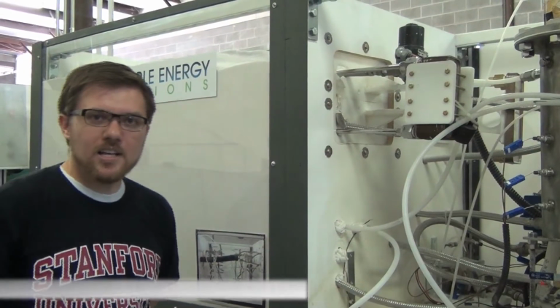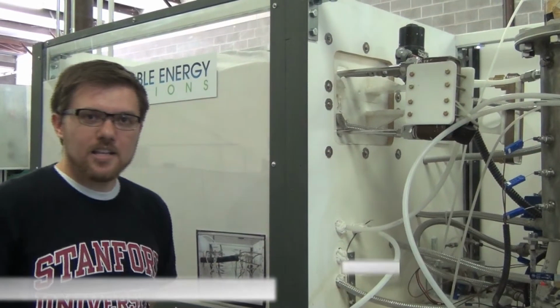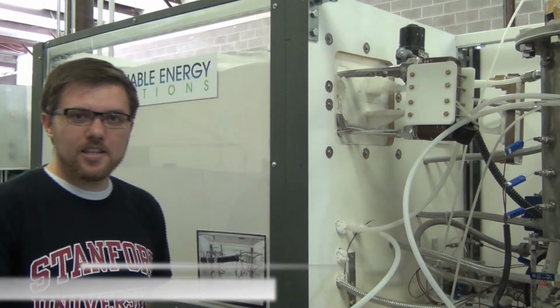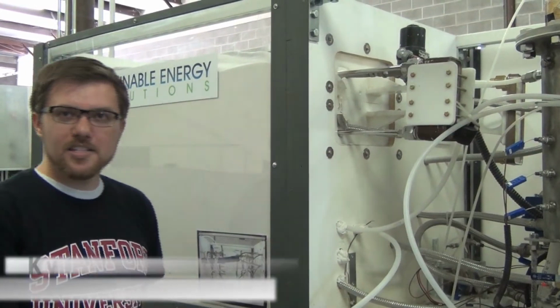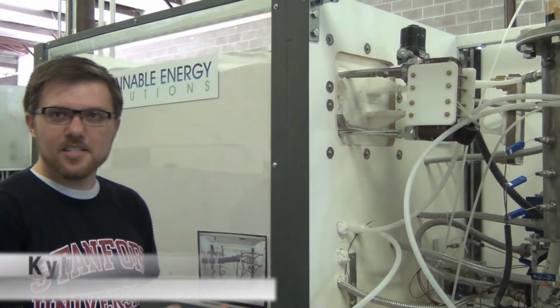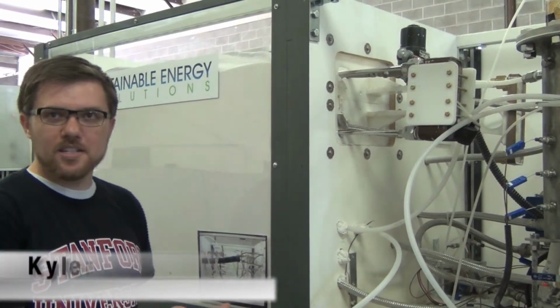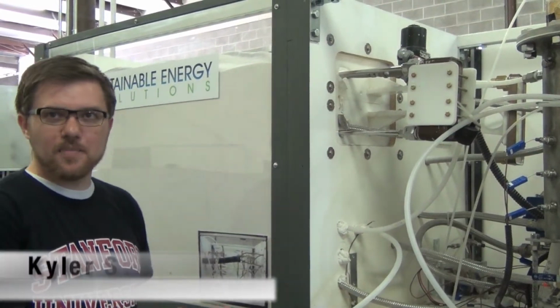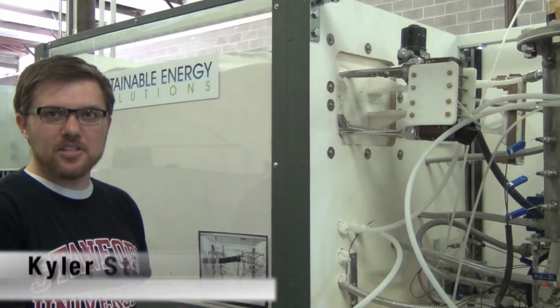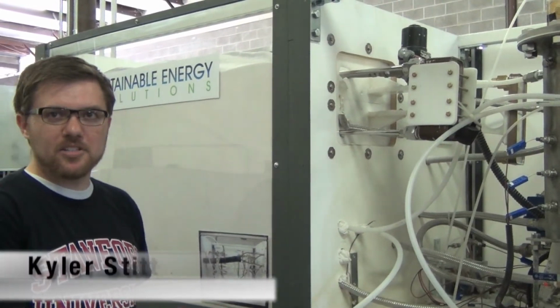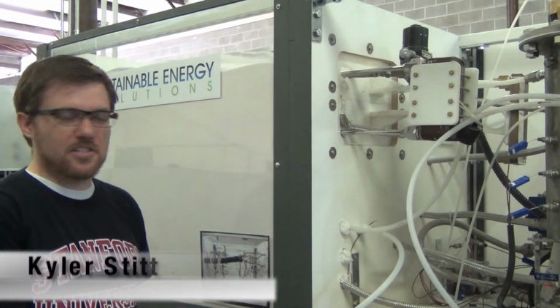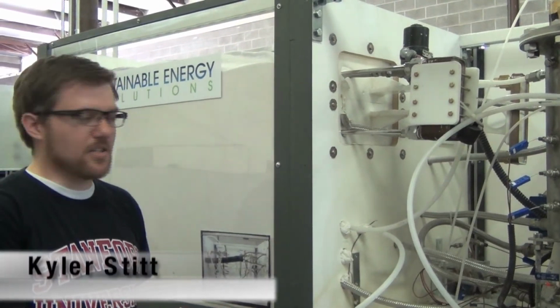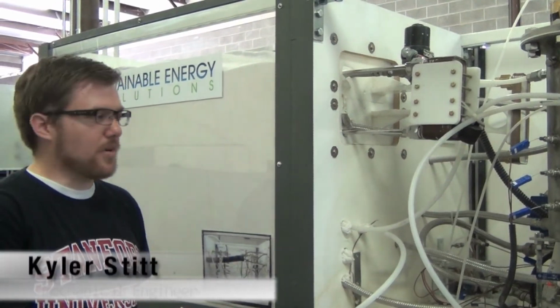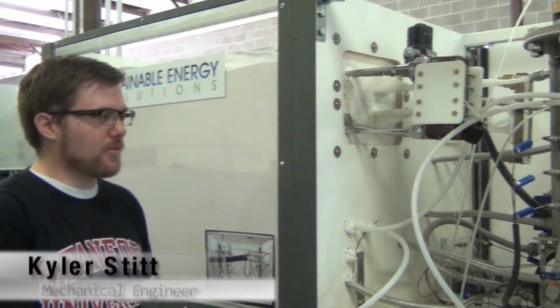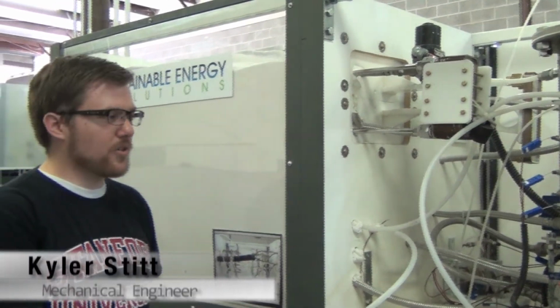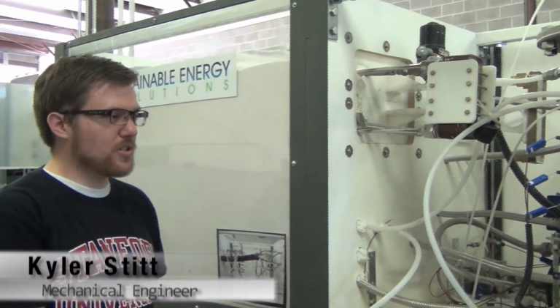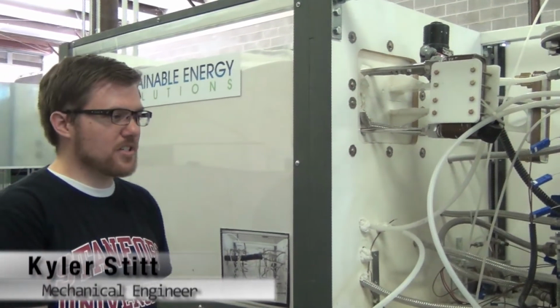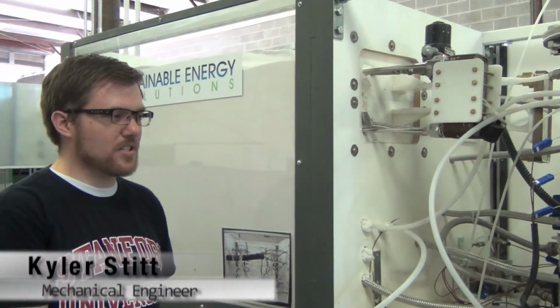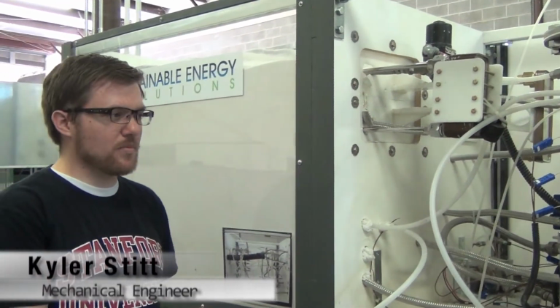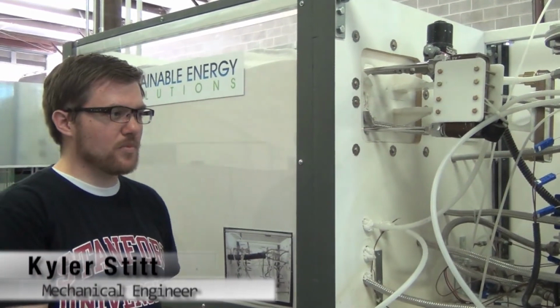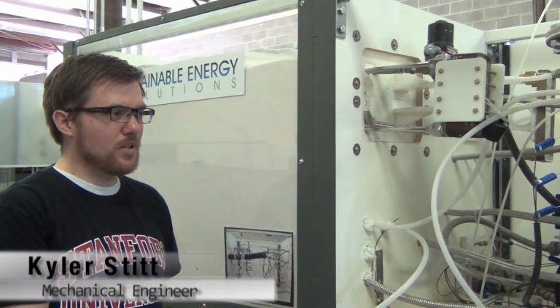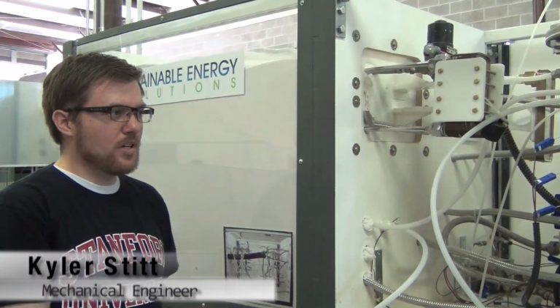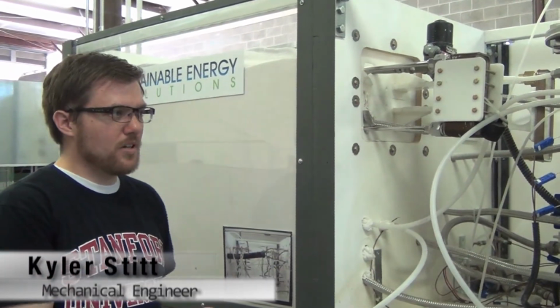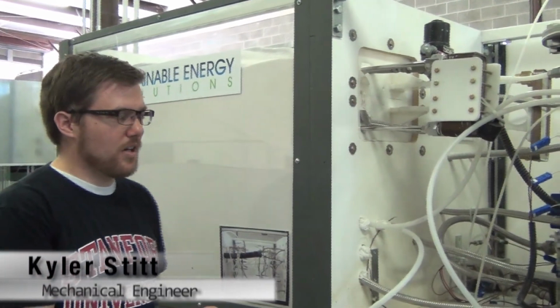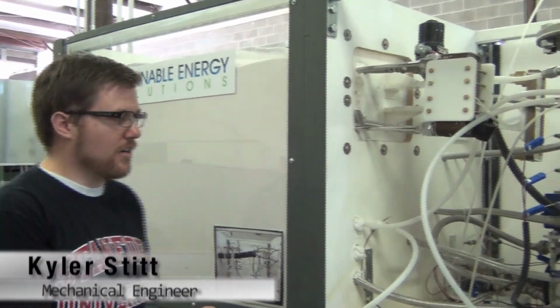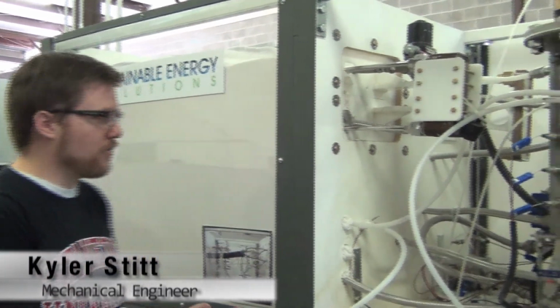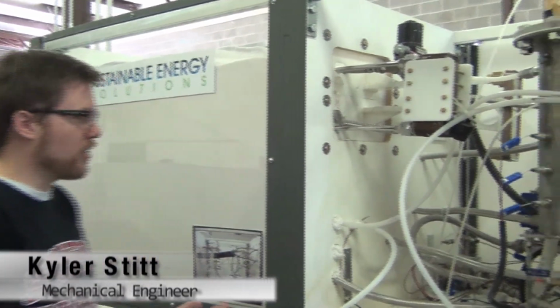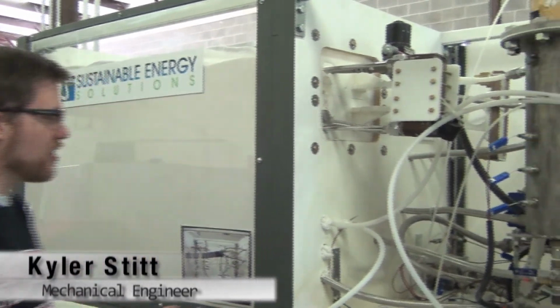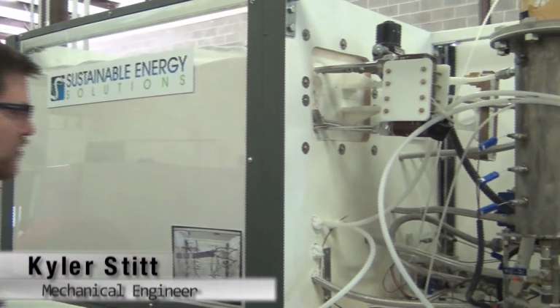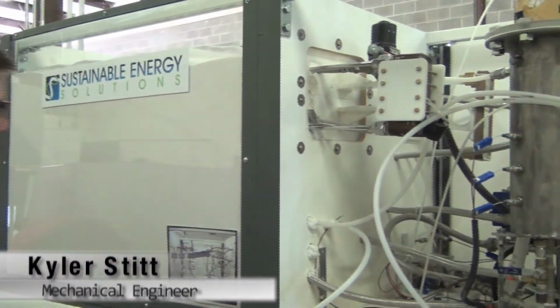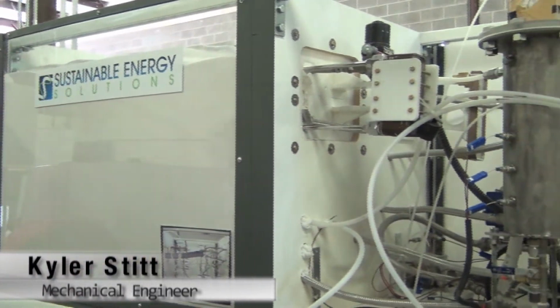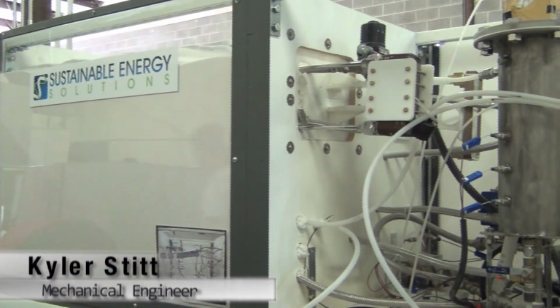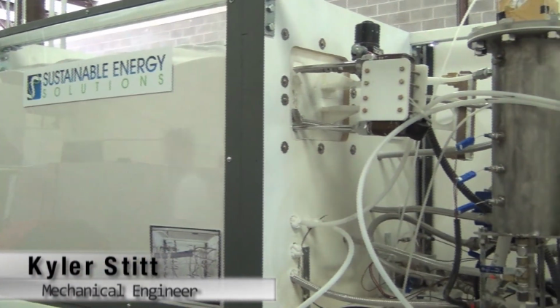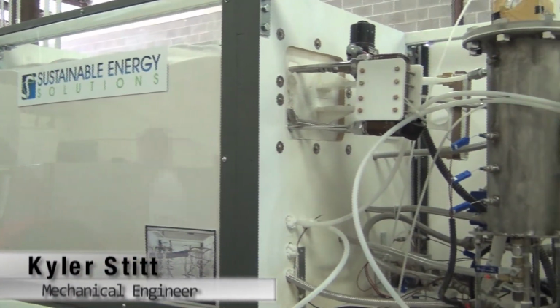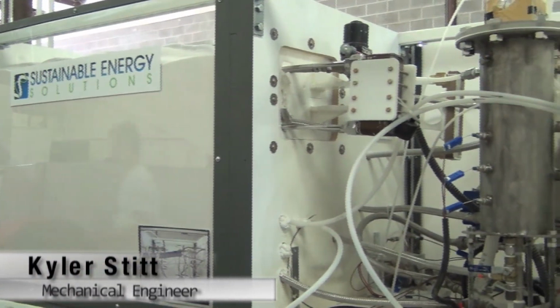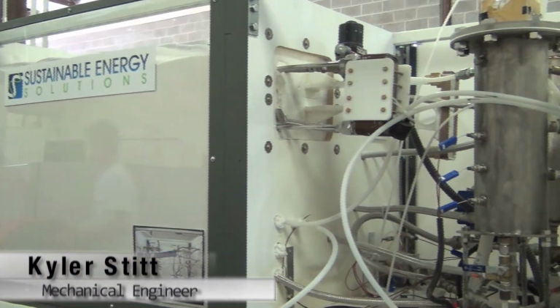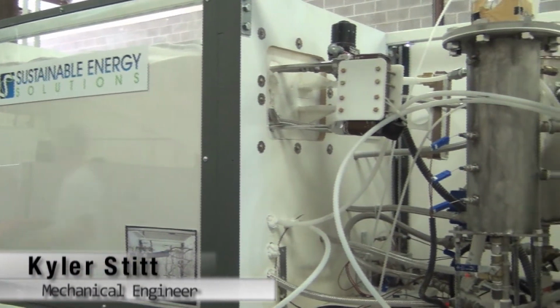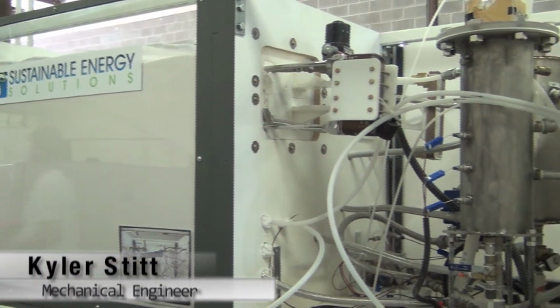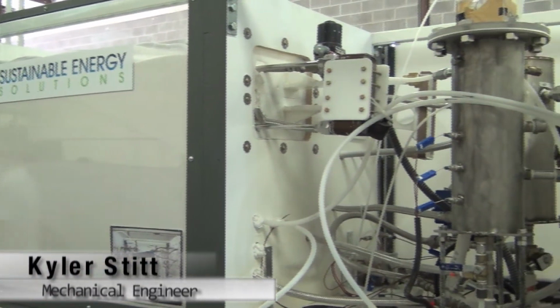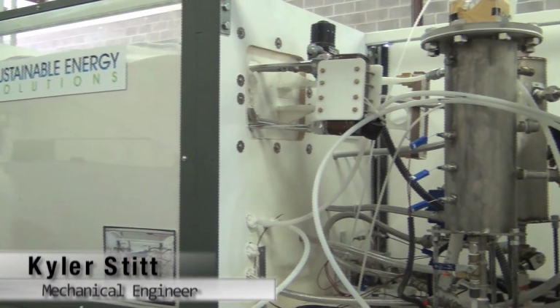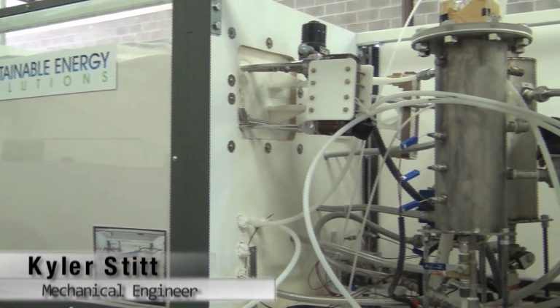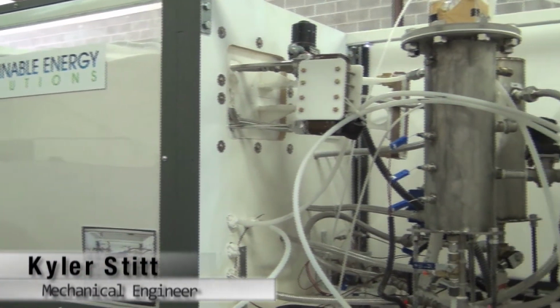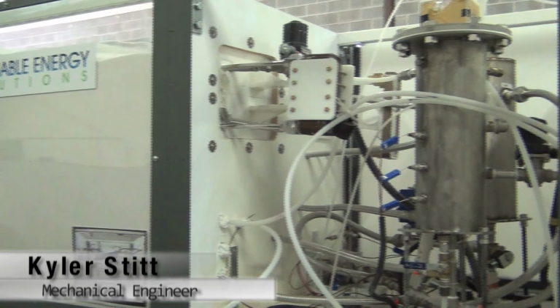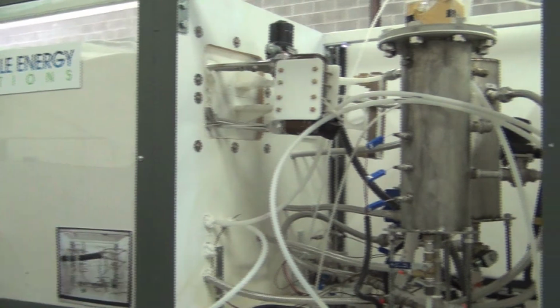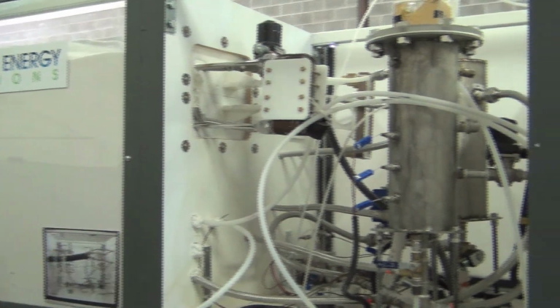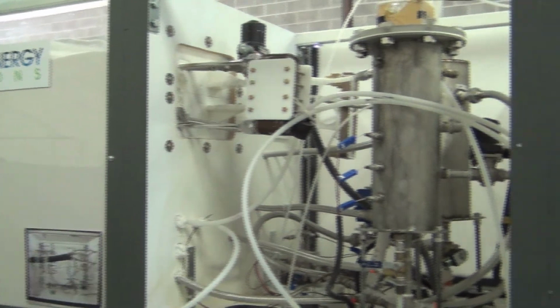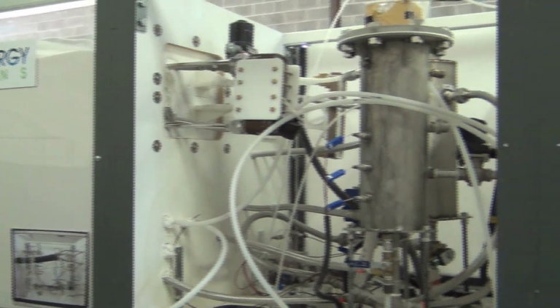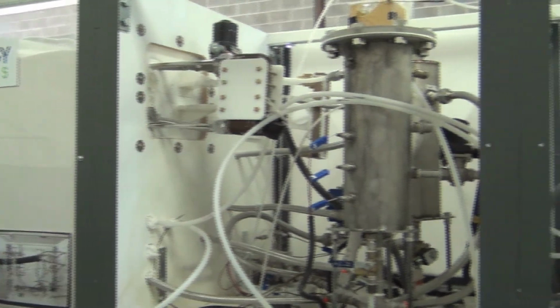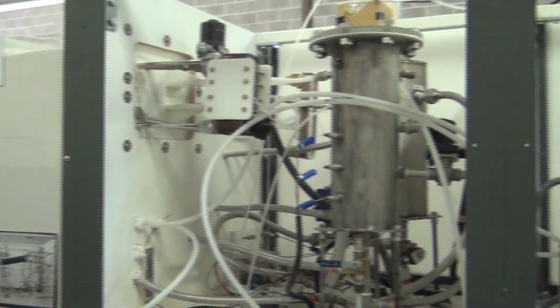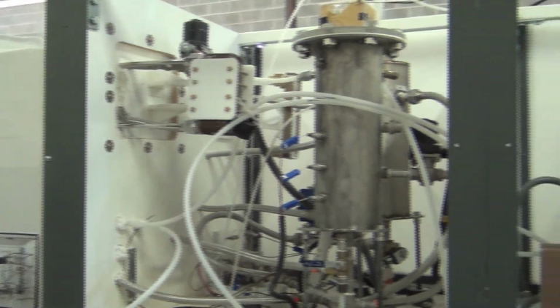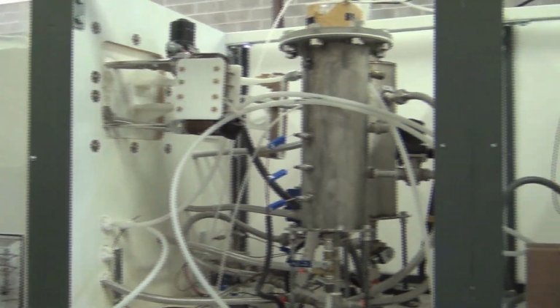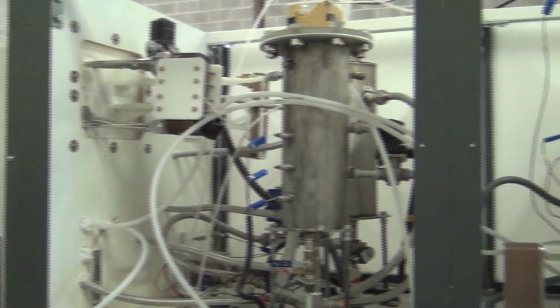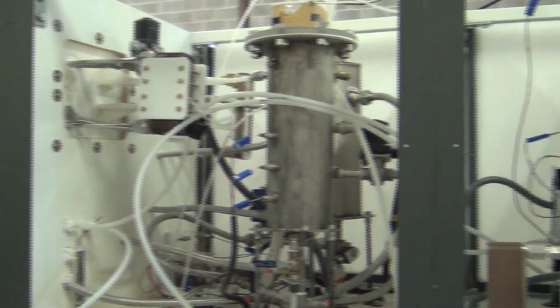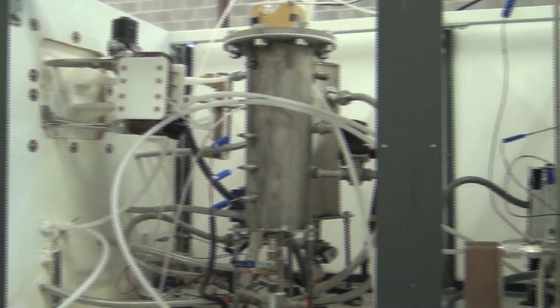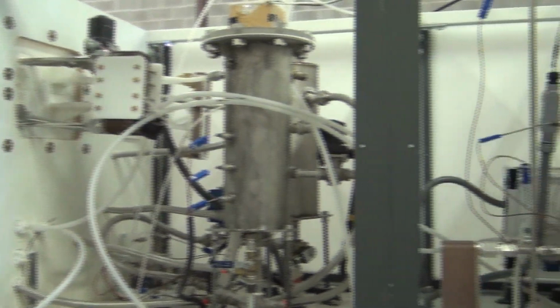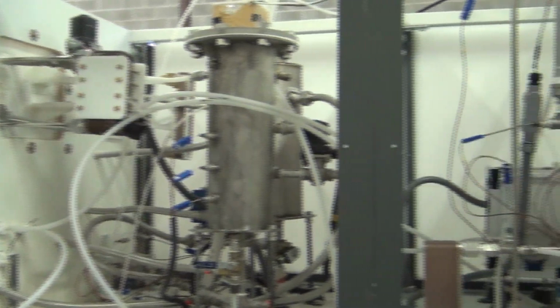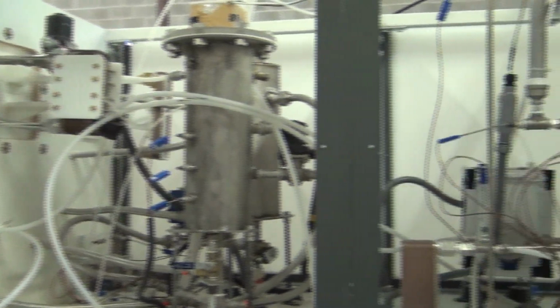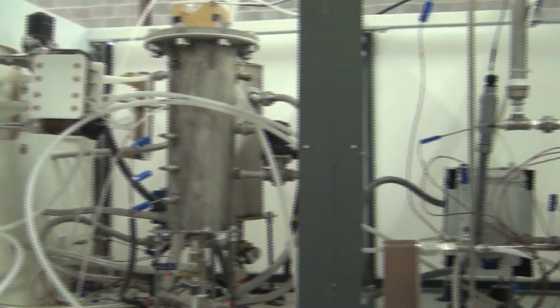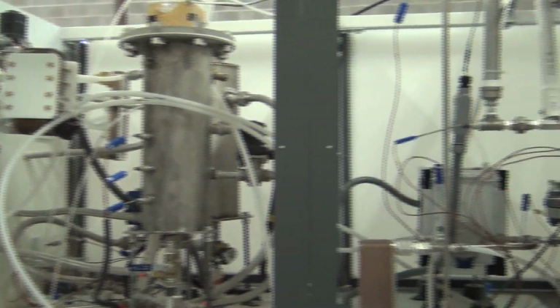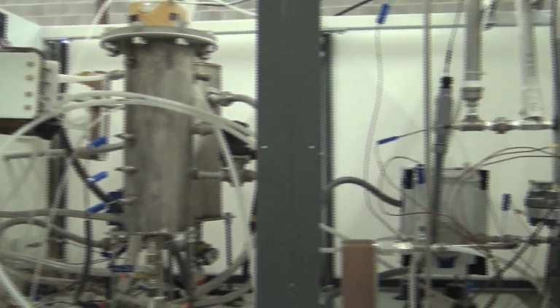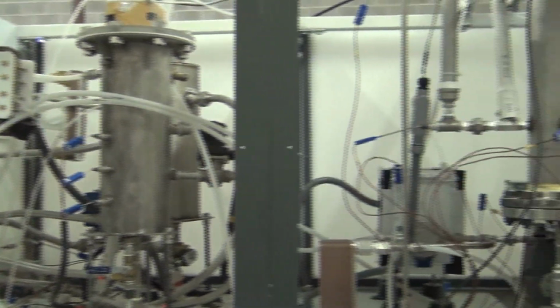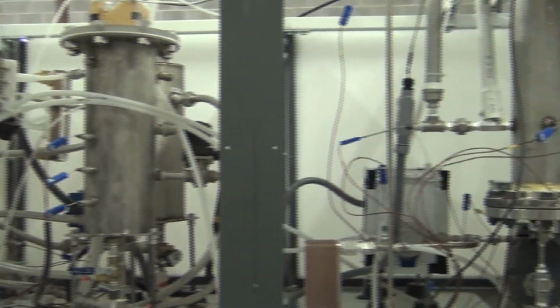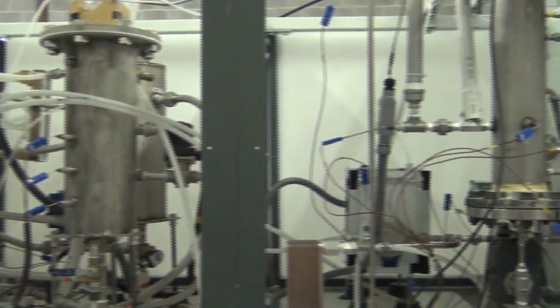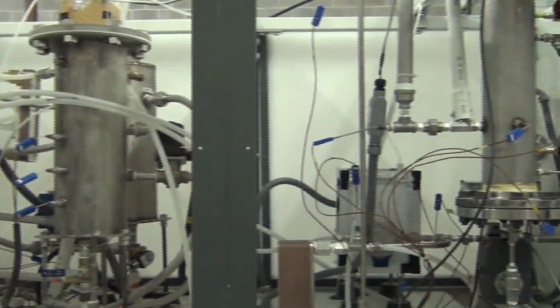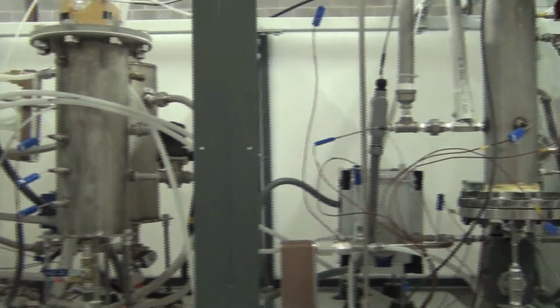This is the bench system — our first fully integrated system that we have built to model and to run the cryogenic carbon capture process.